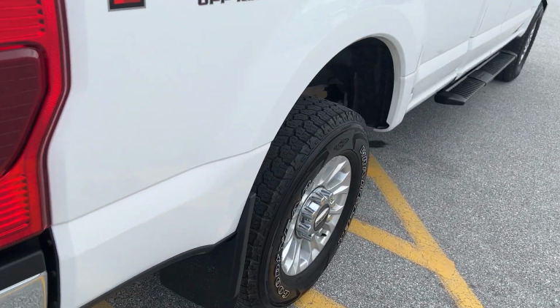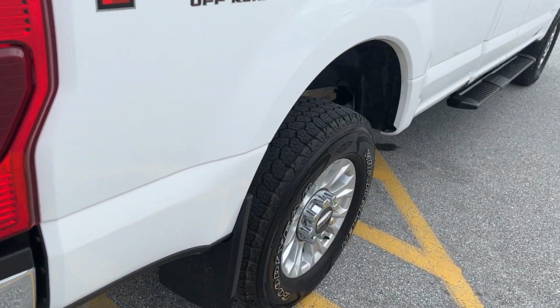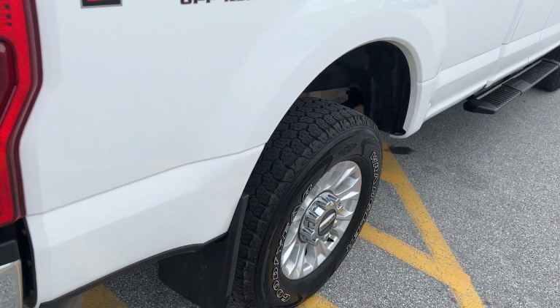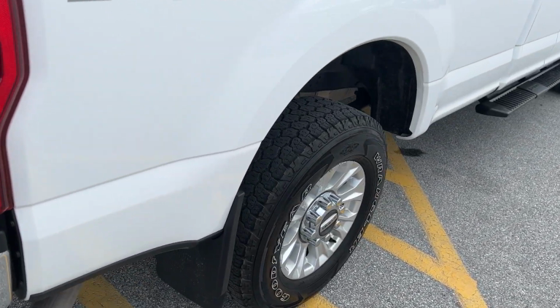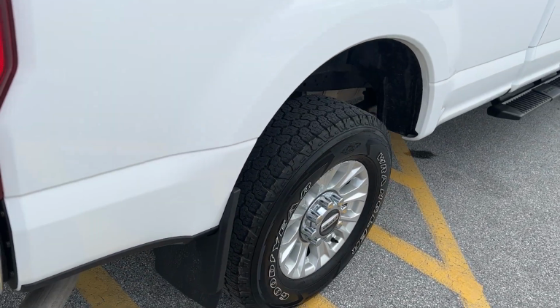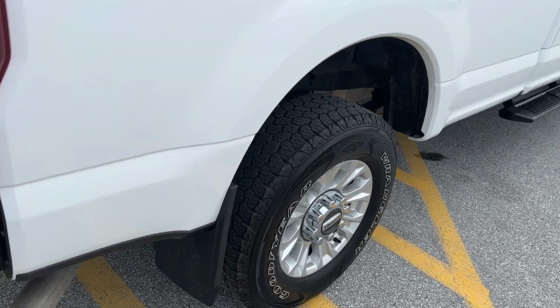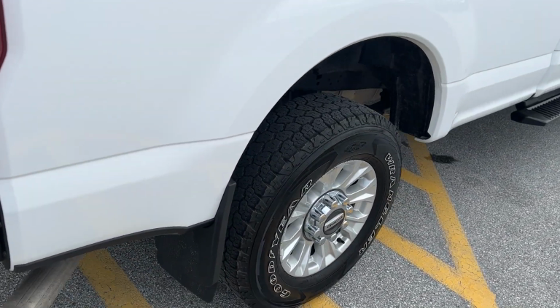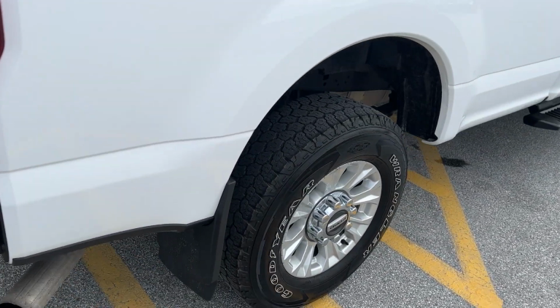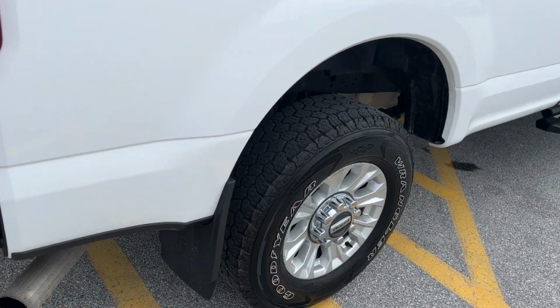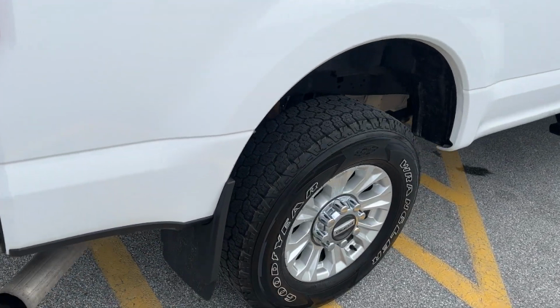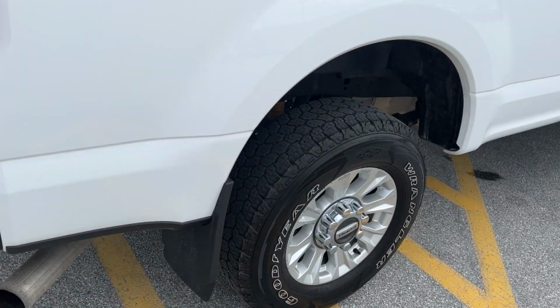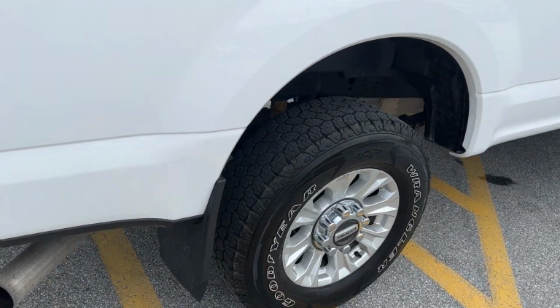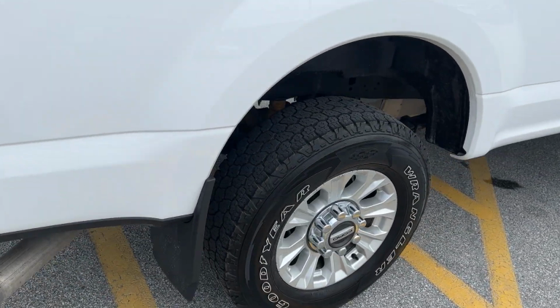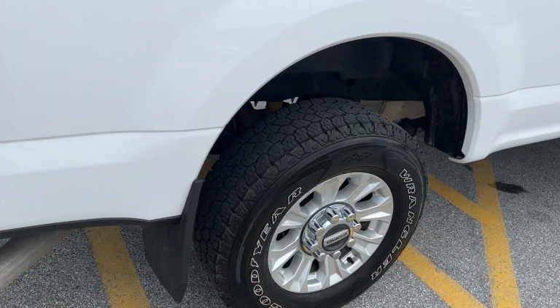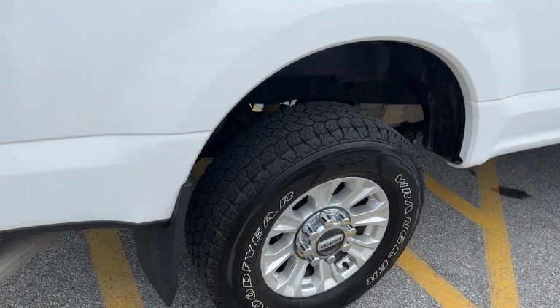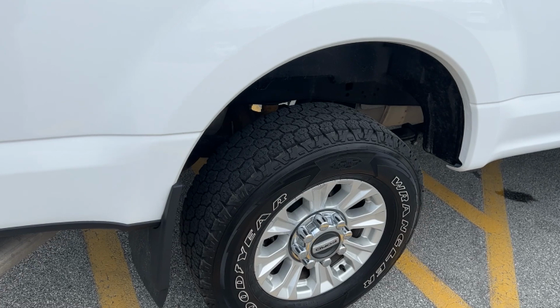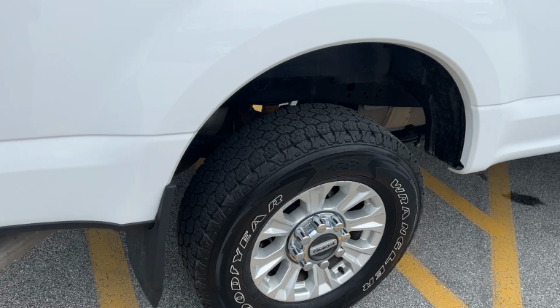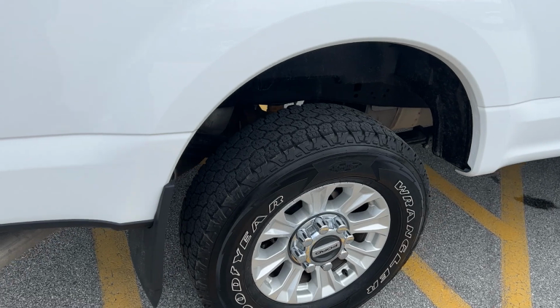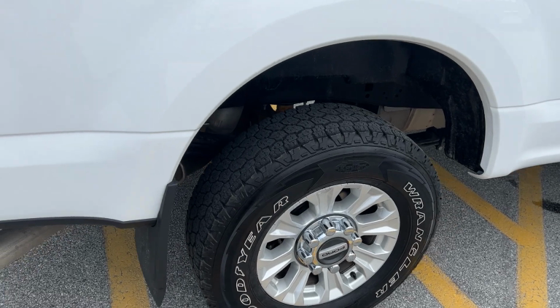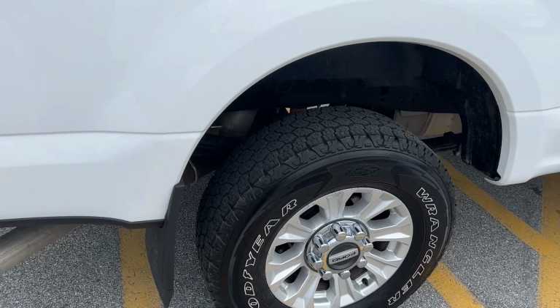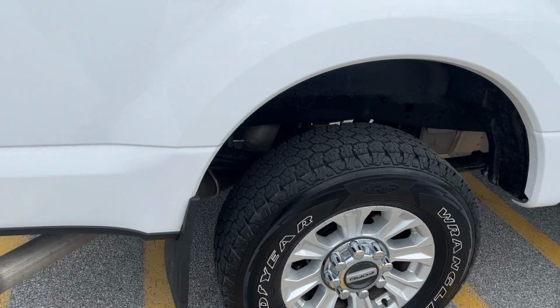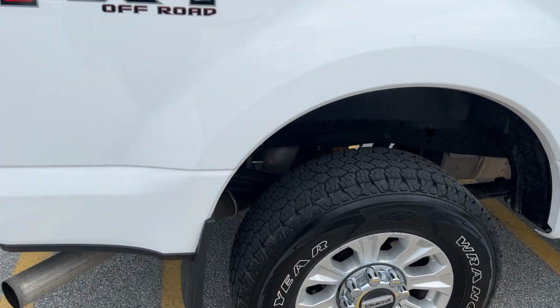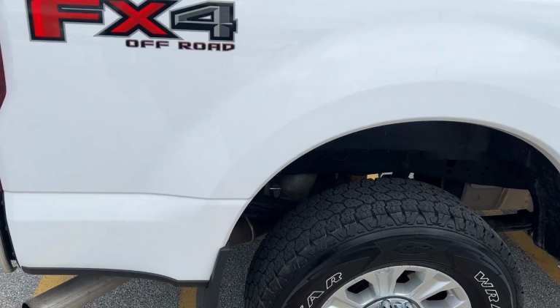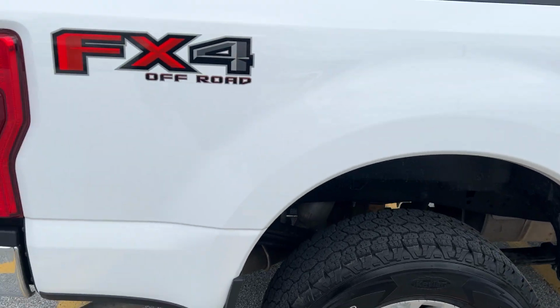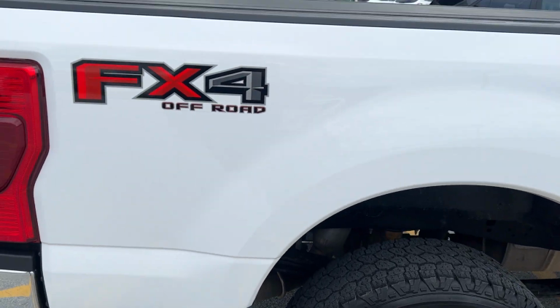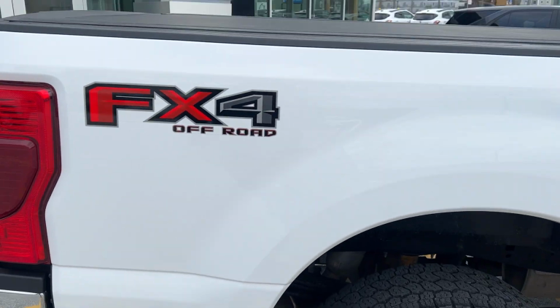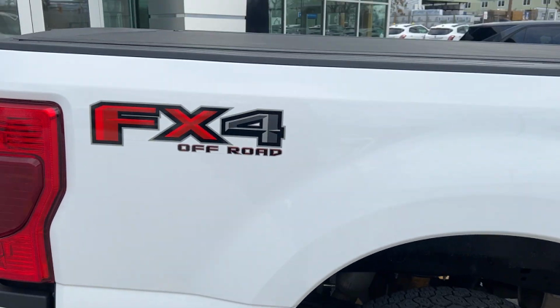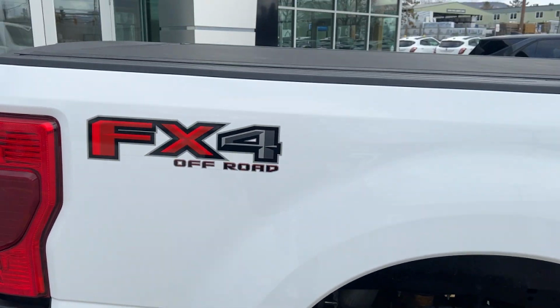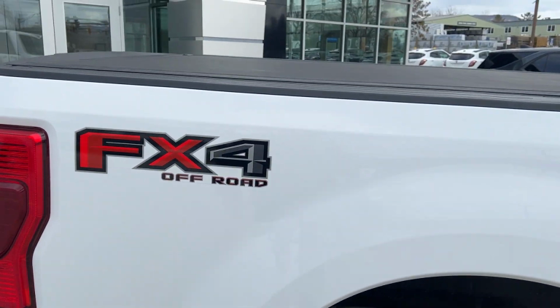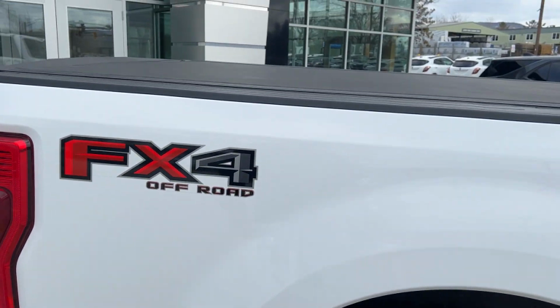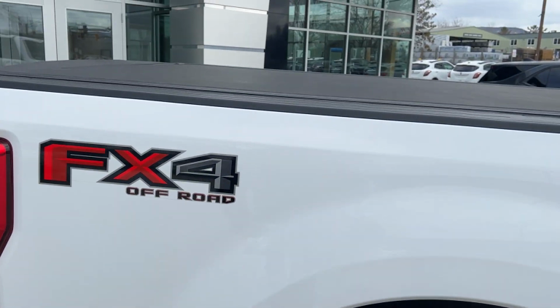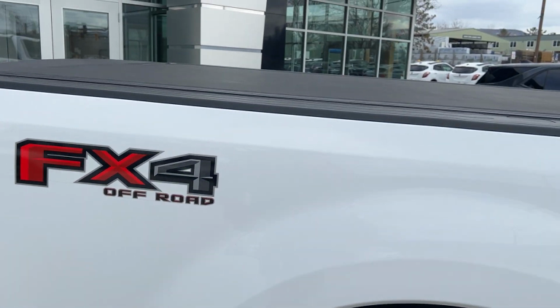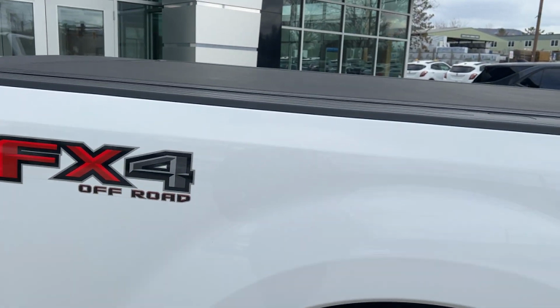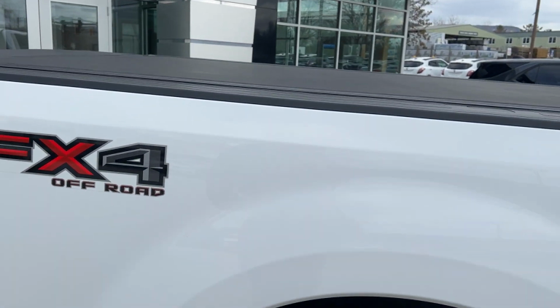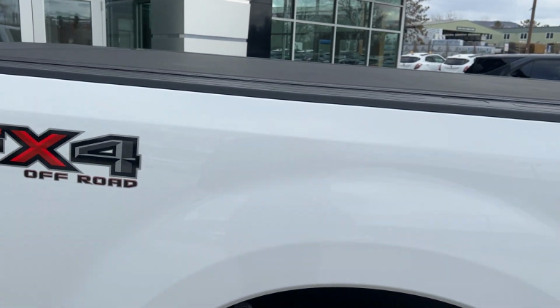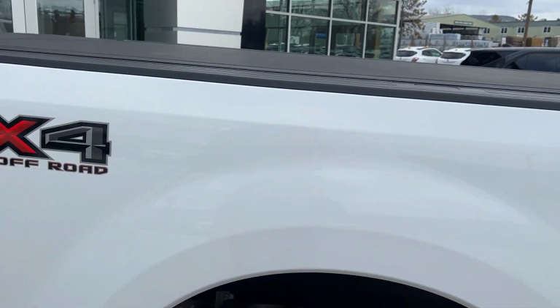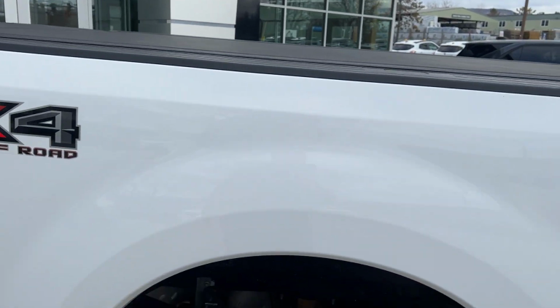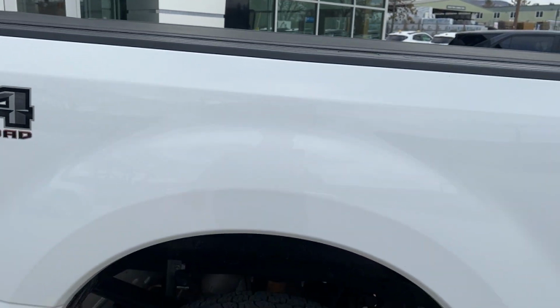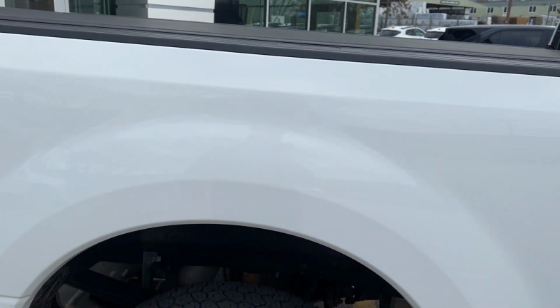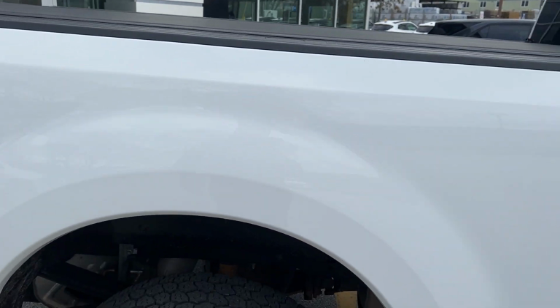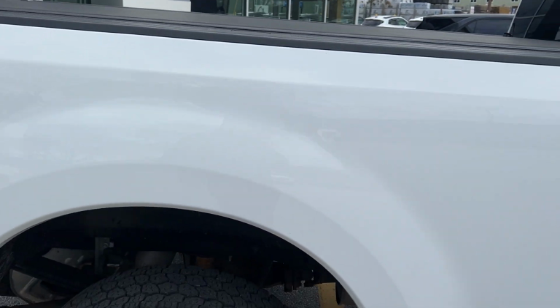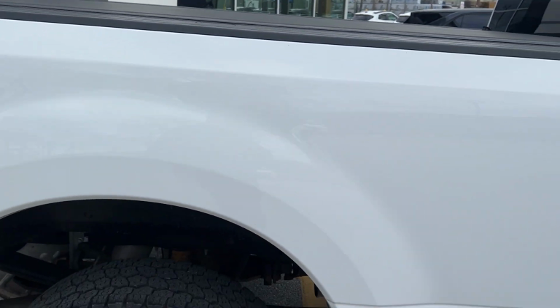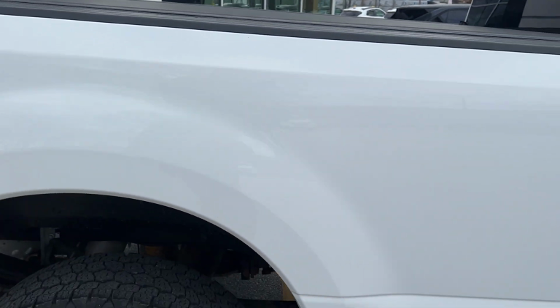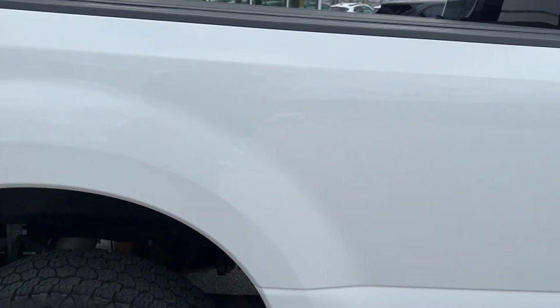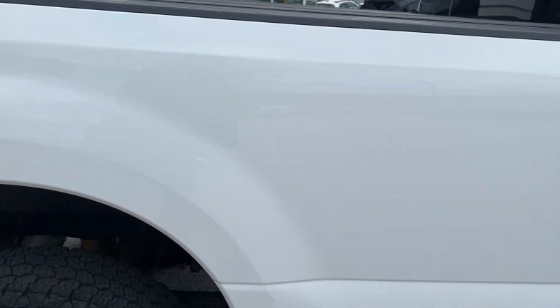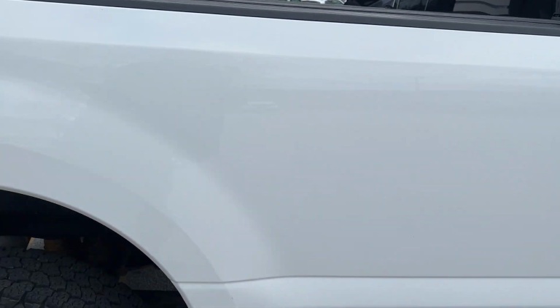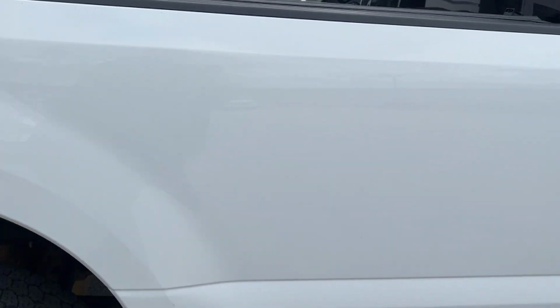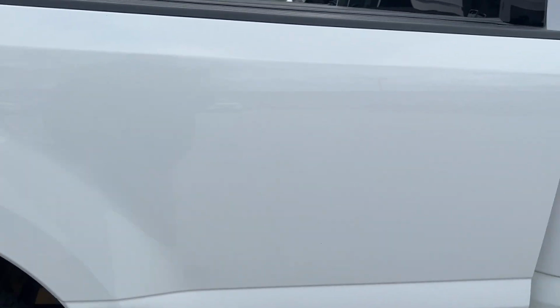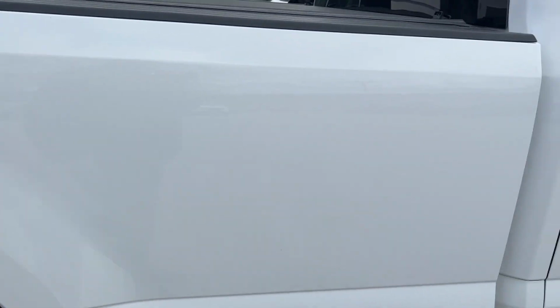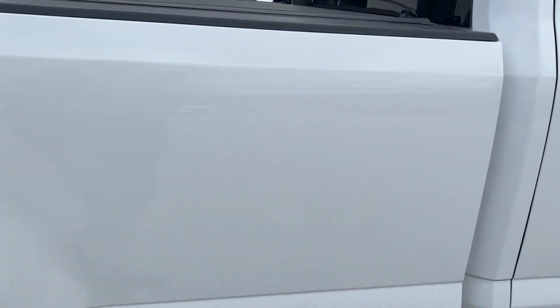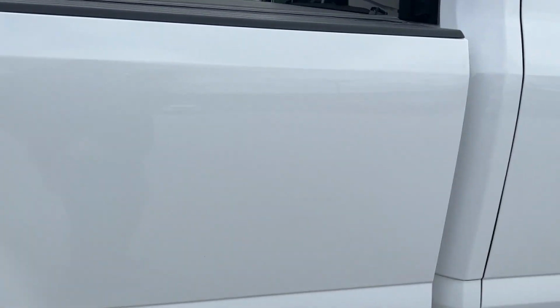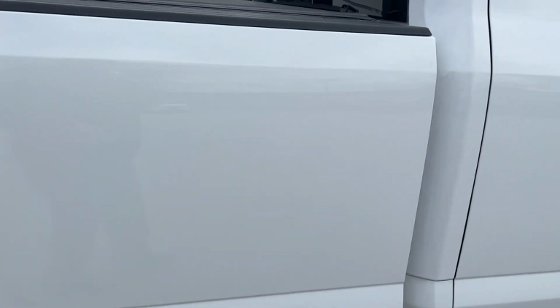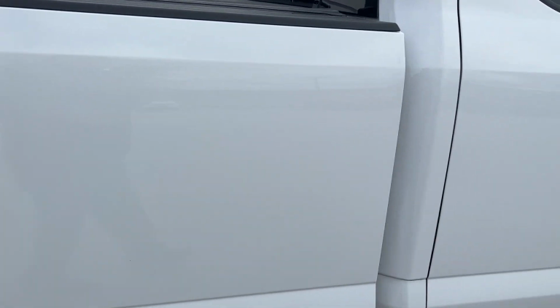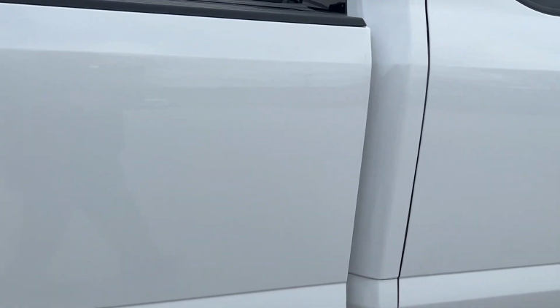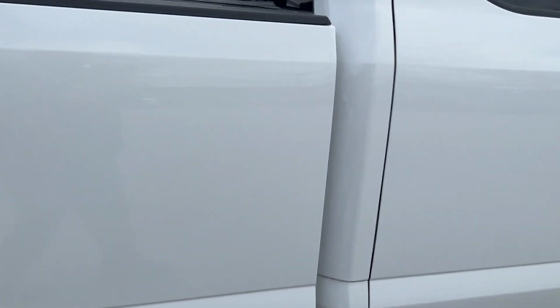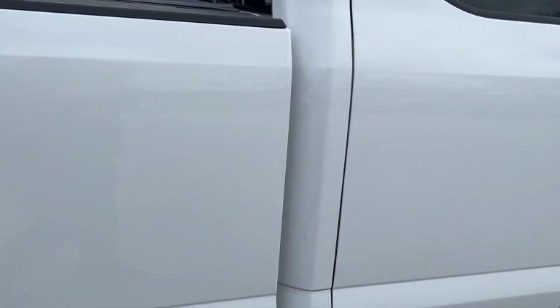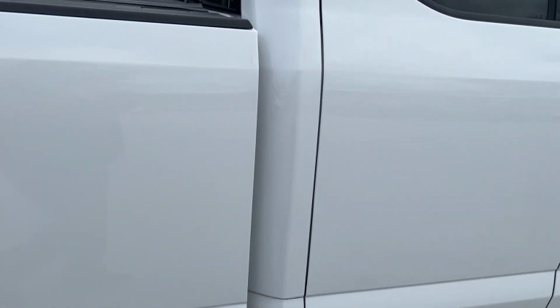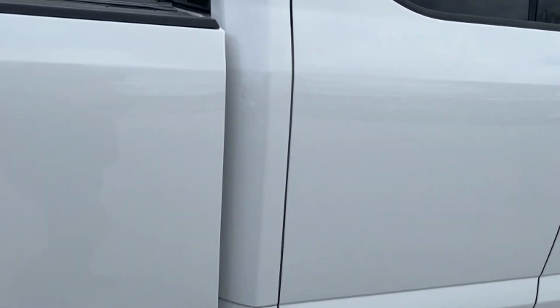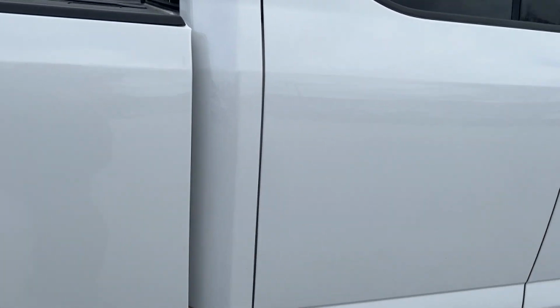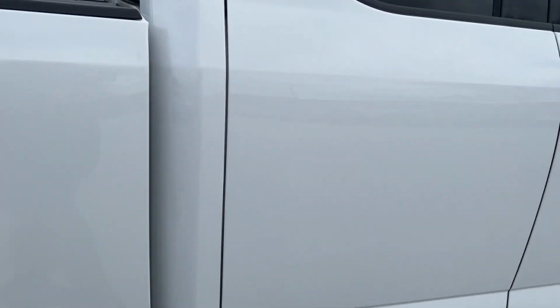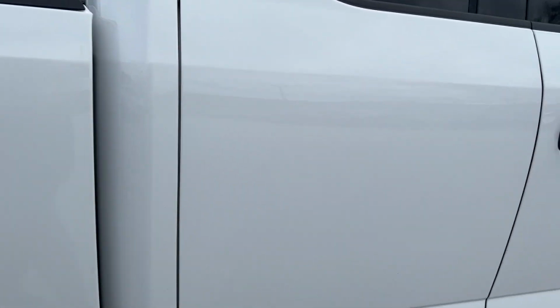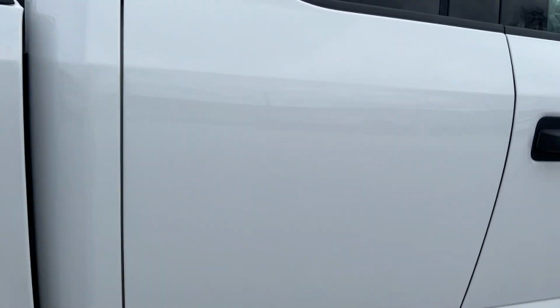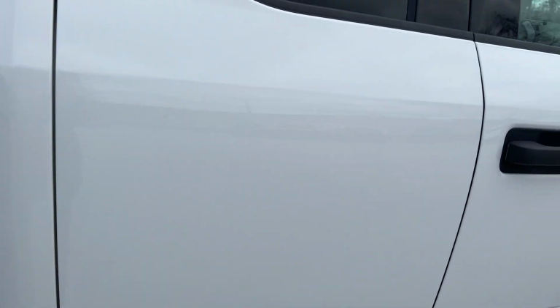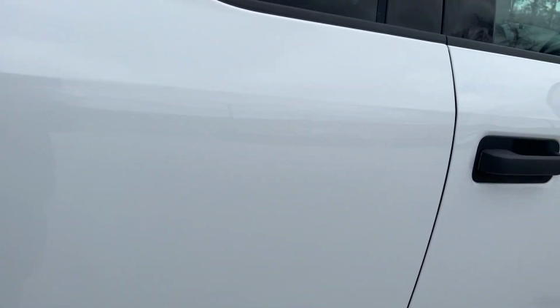Once again you can see the rims are in very good shape, the paint's good, and there are nice black door handles.